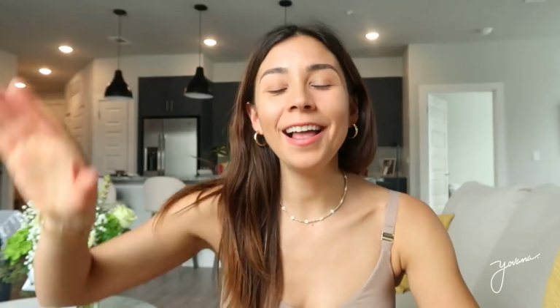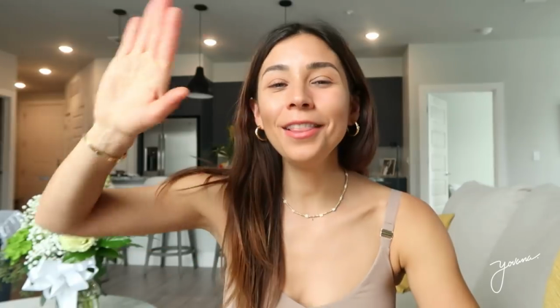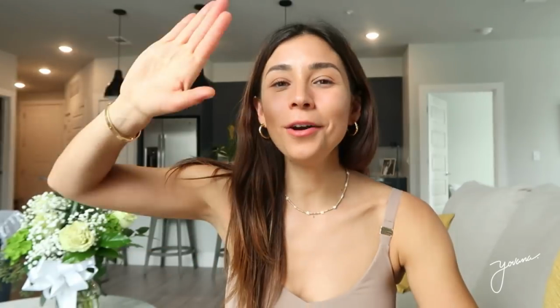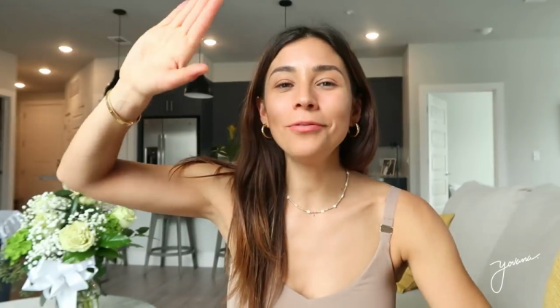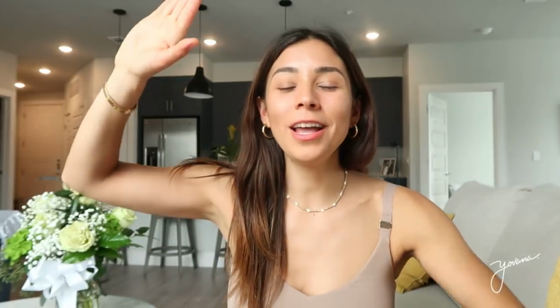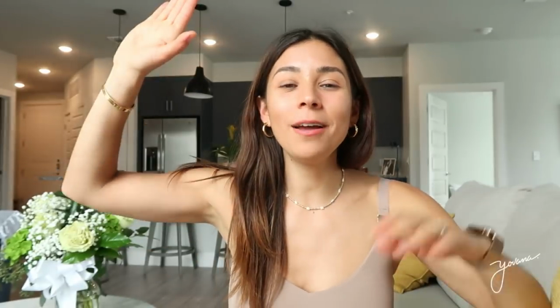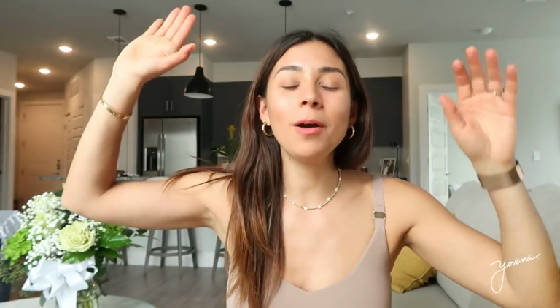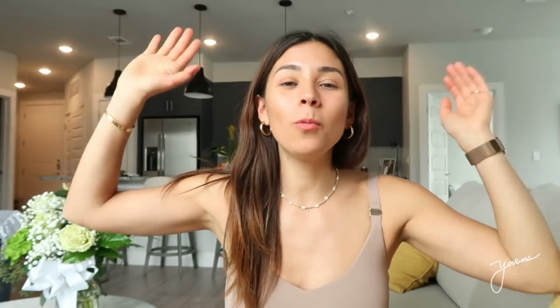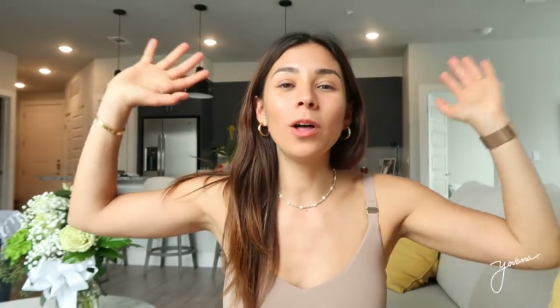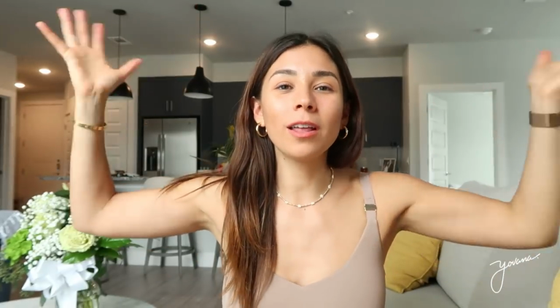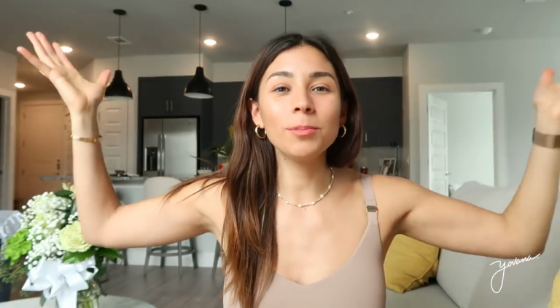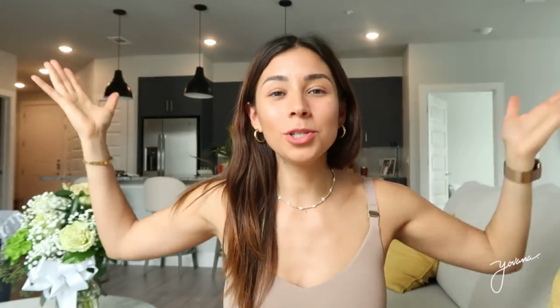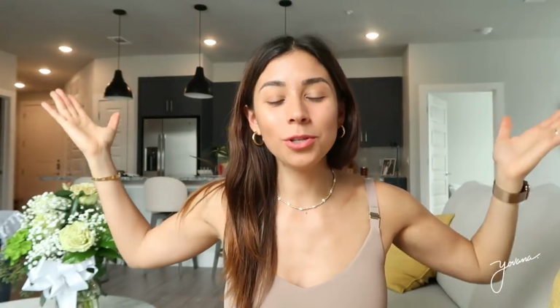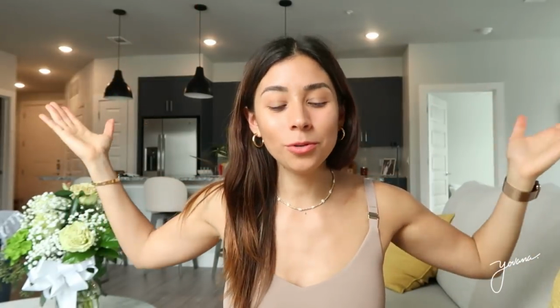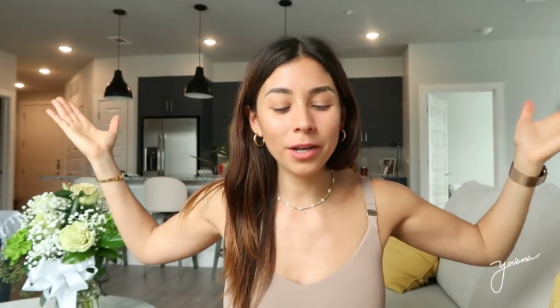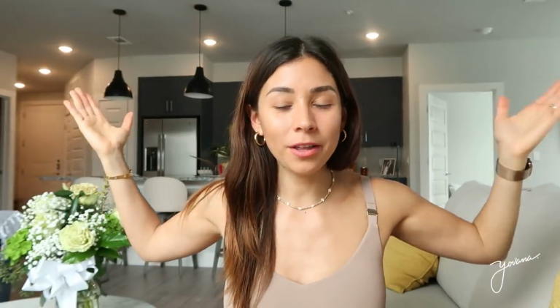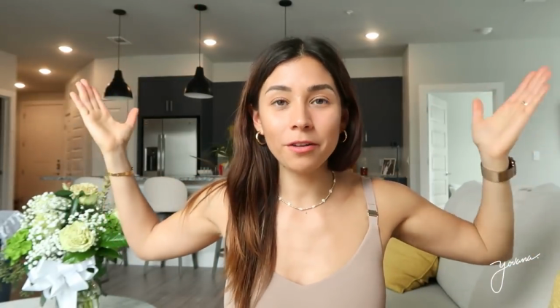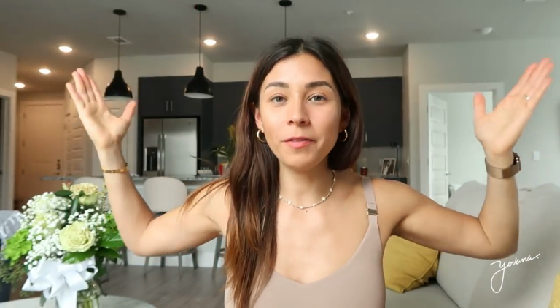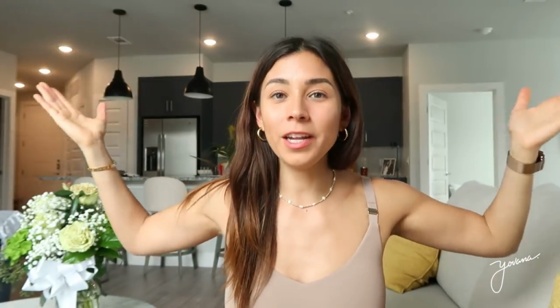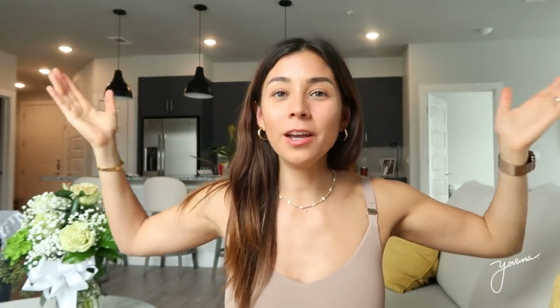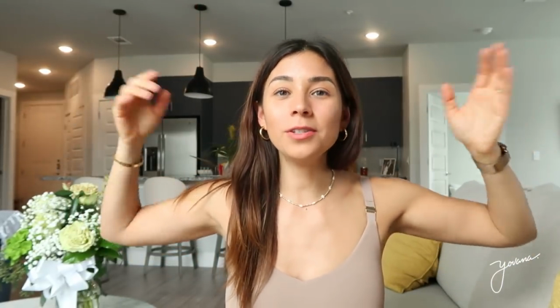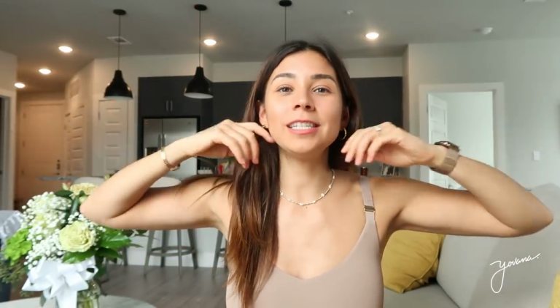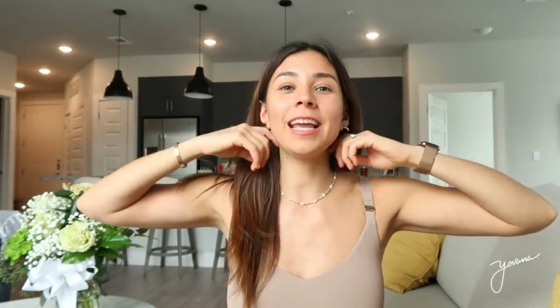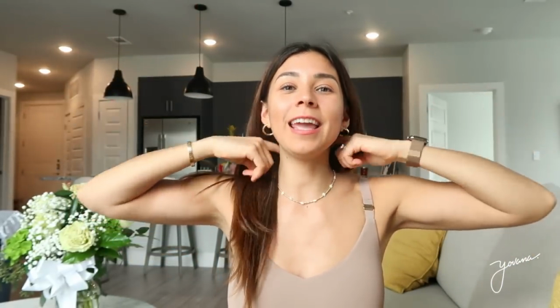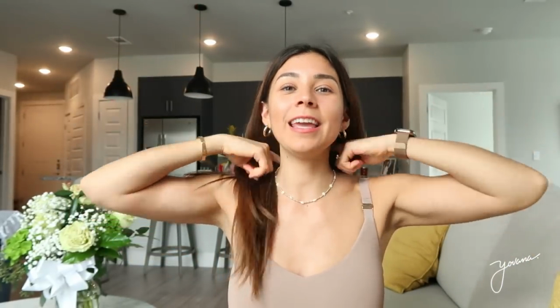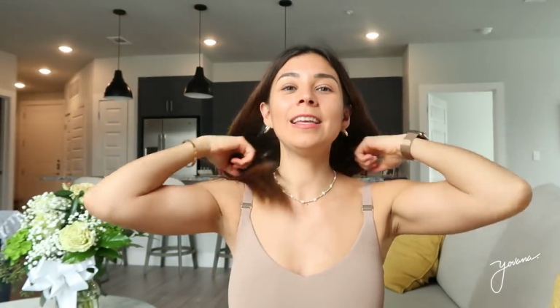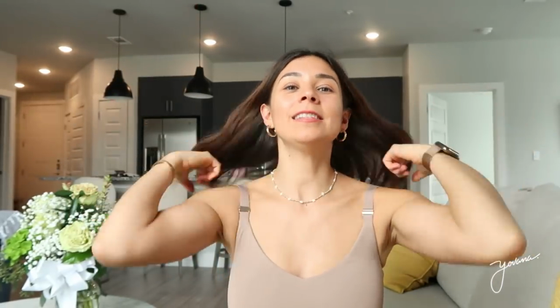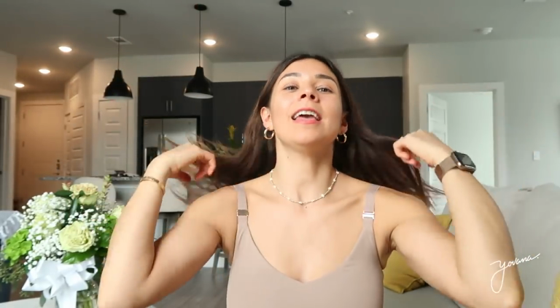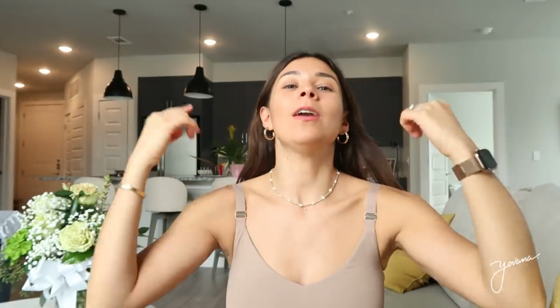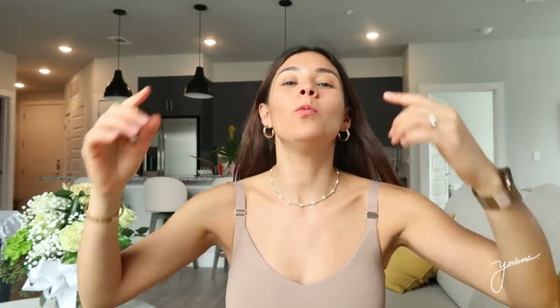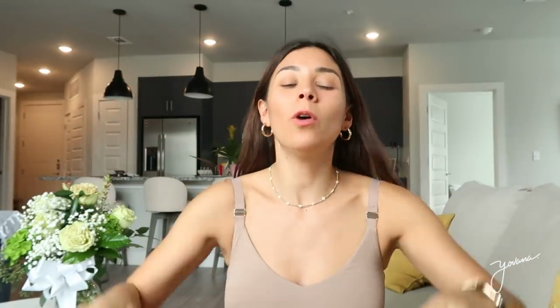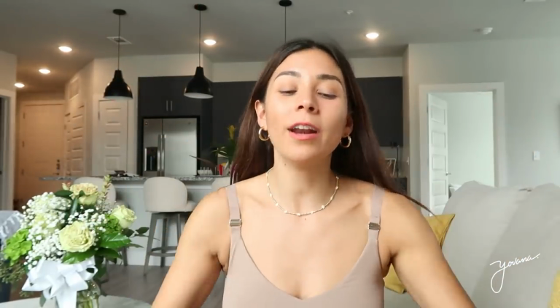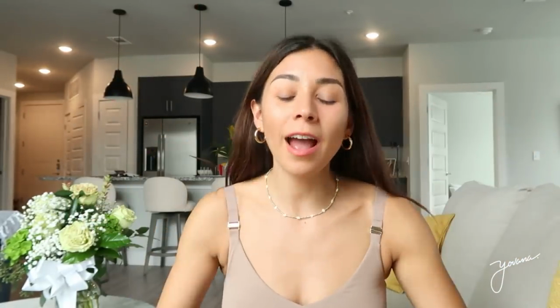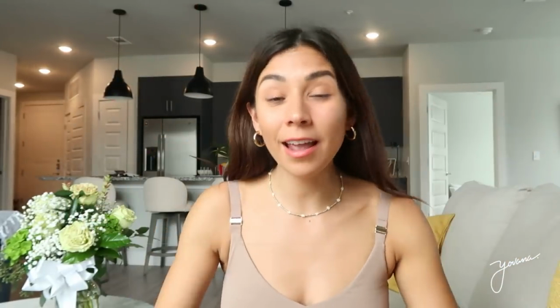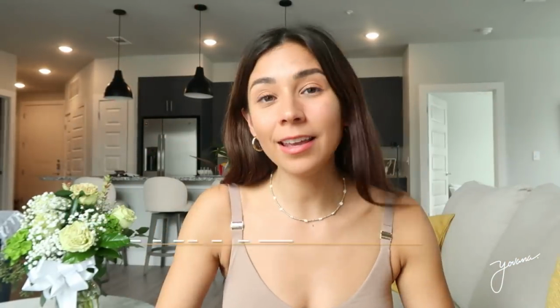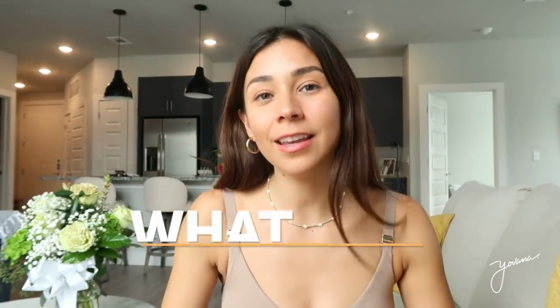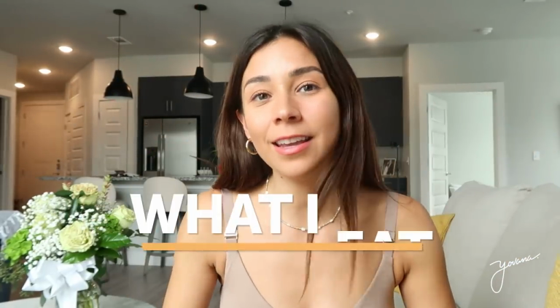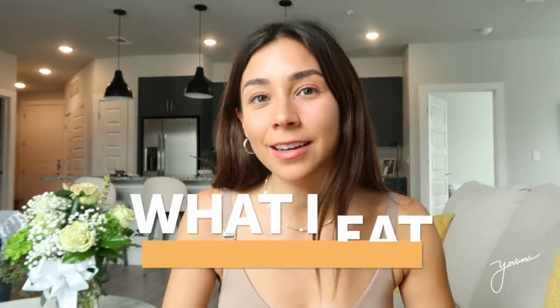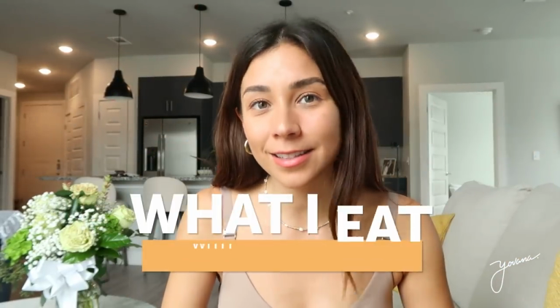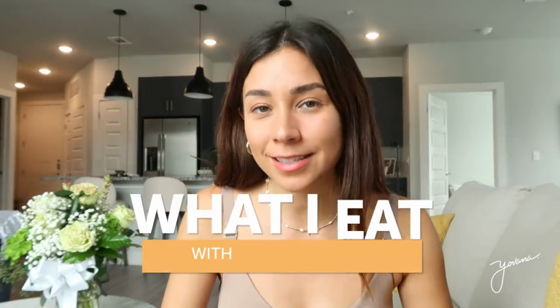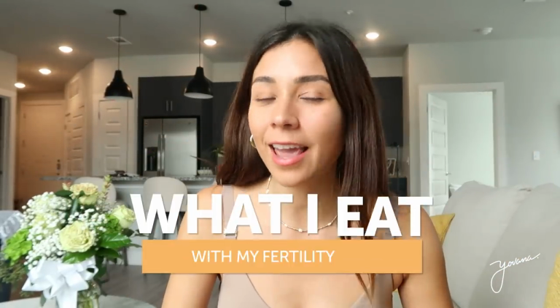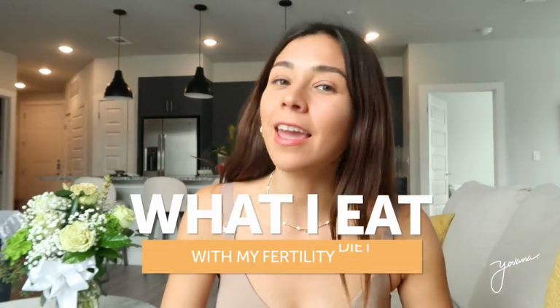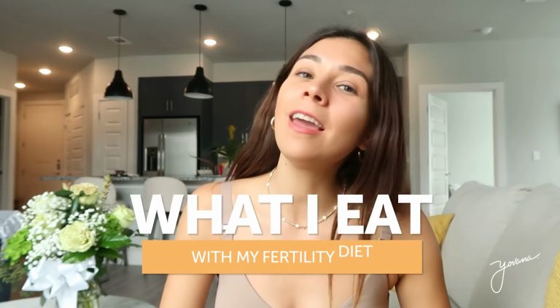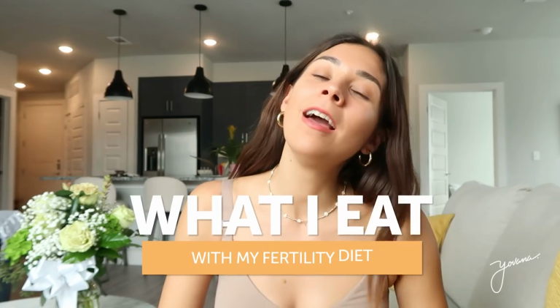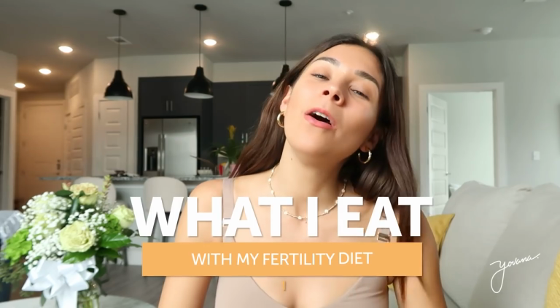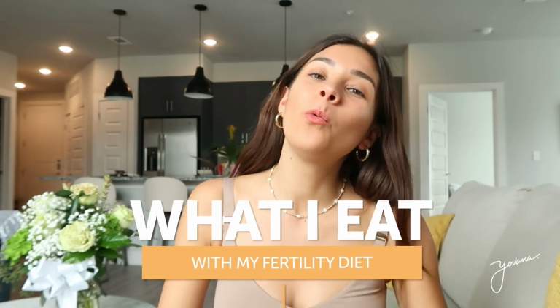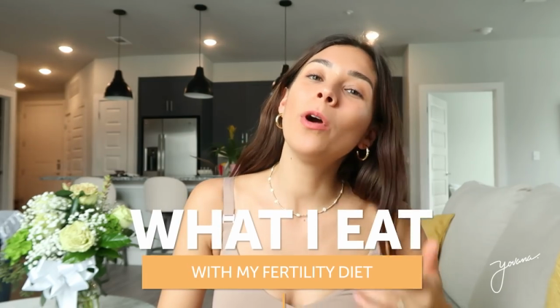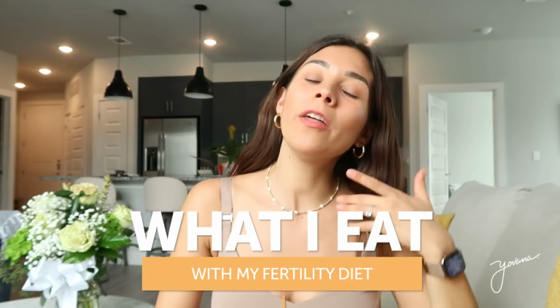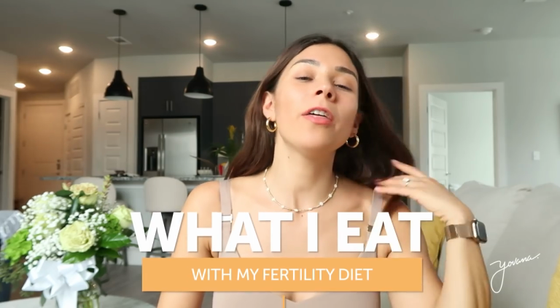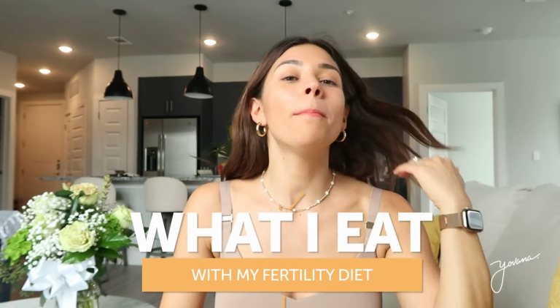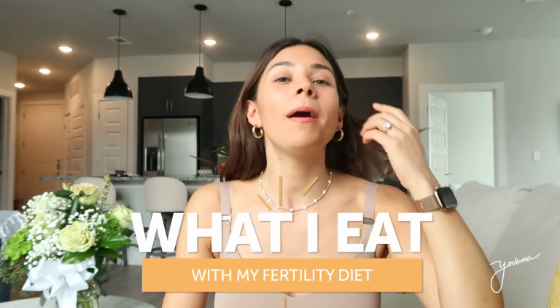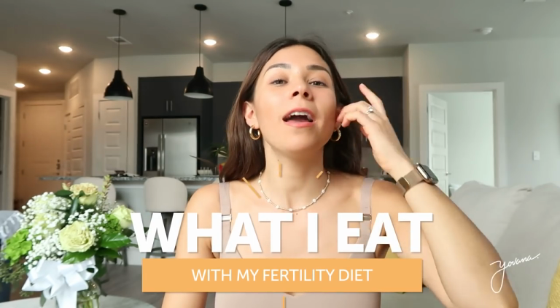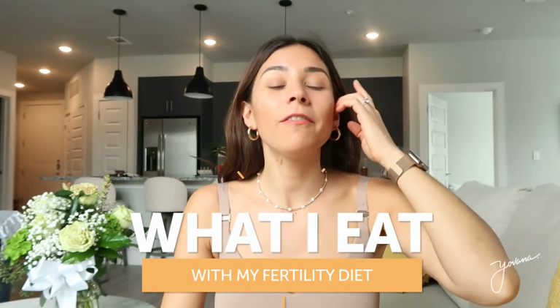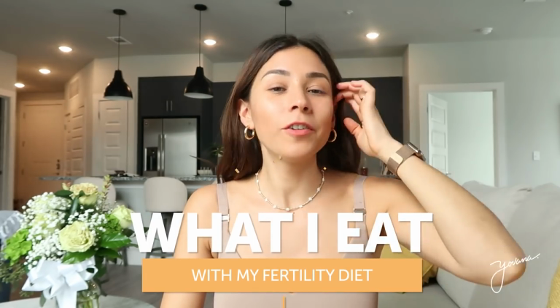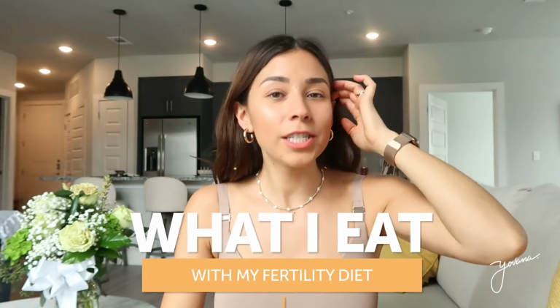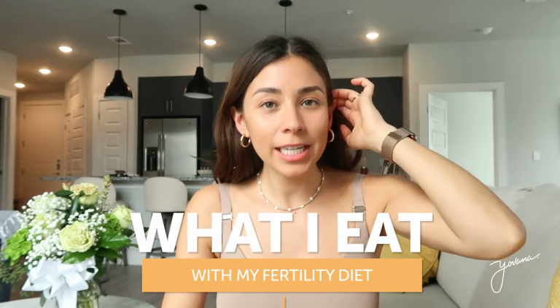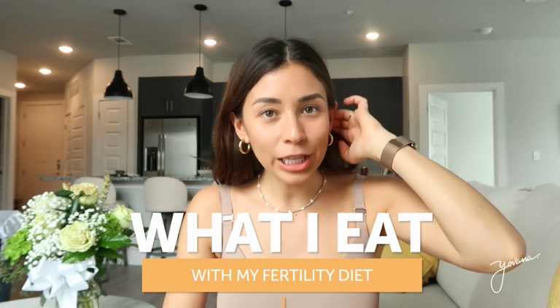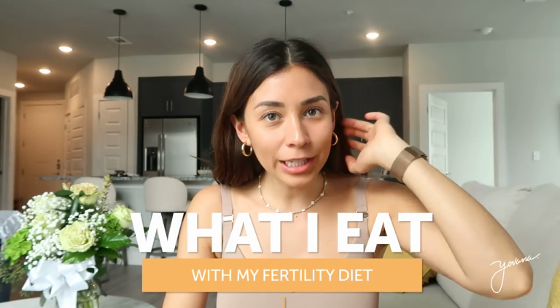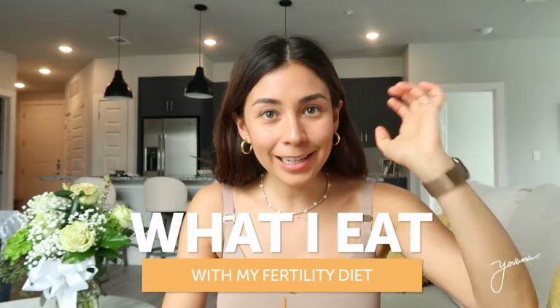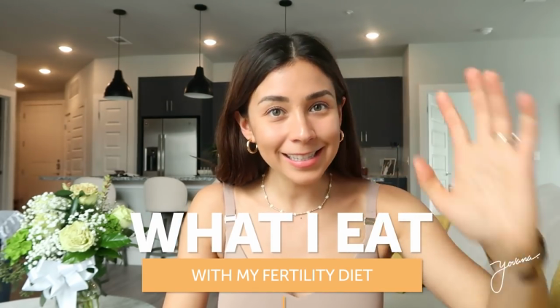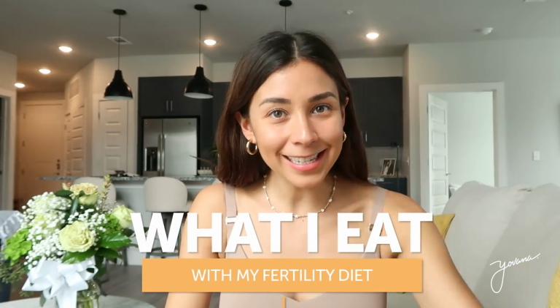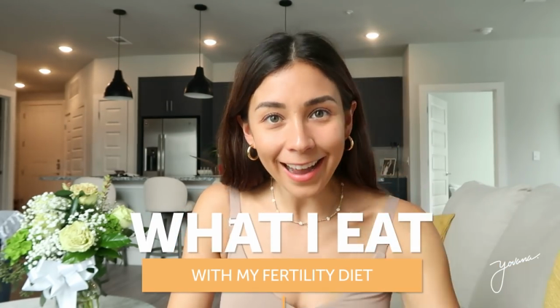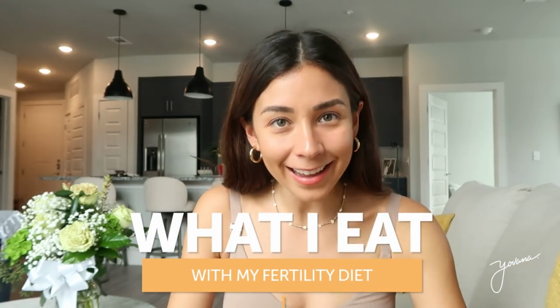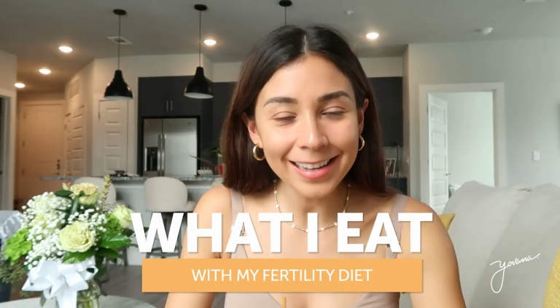Hello fam! Welcome to another video. Today is a what I eat in a day with my fertility diet.